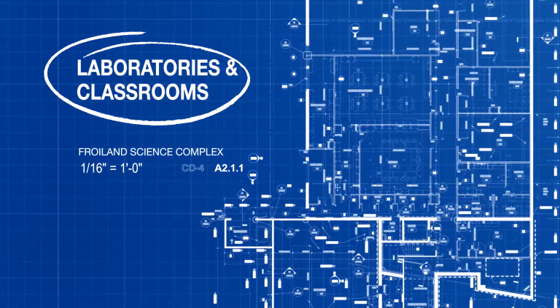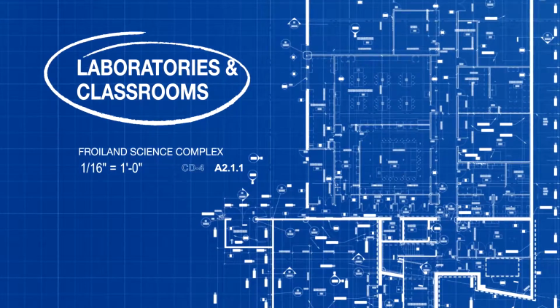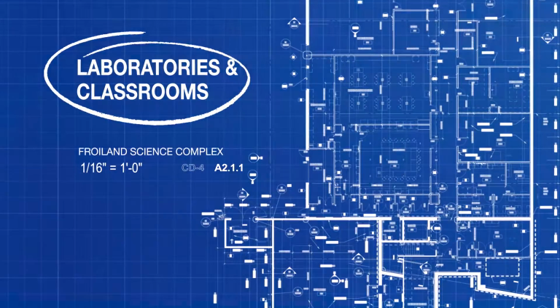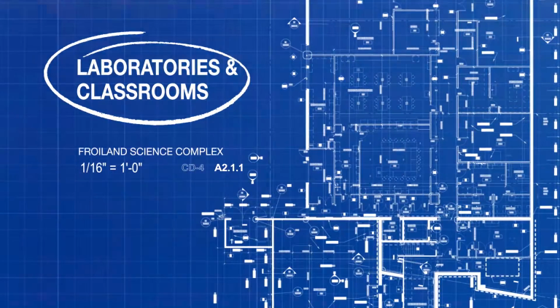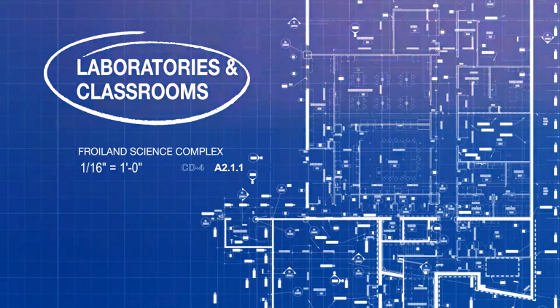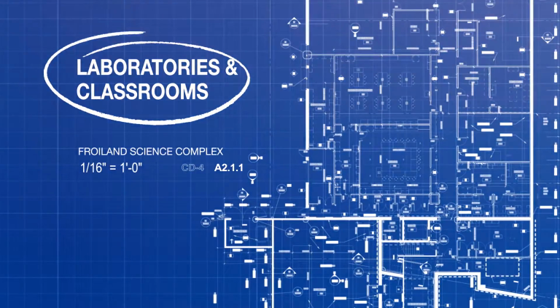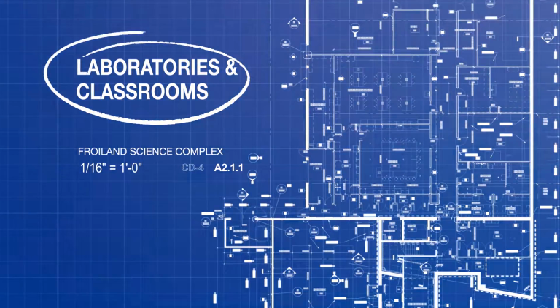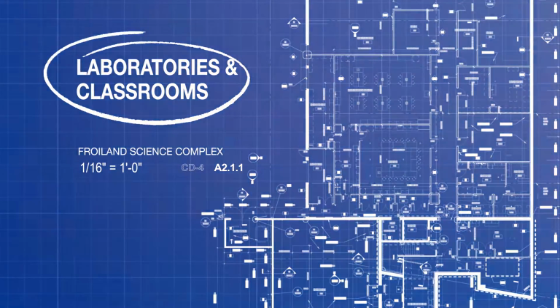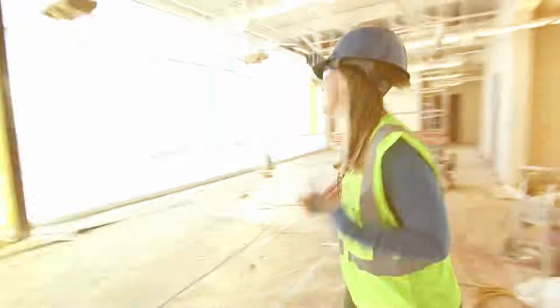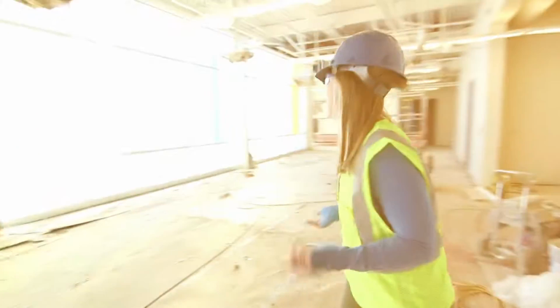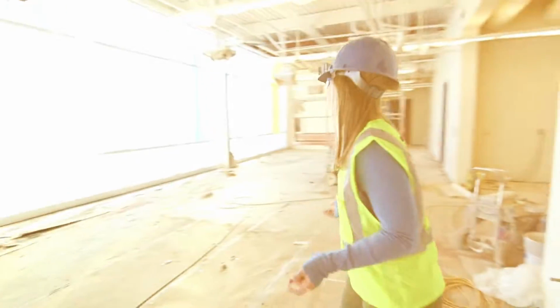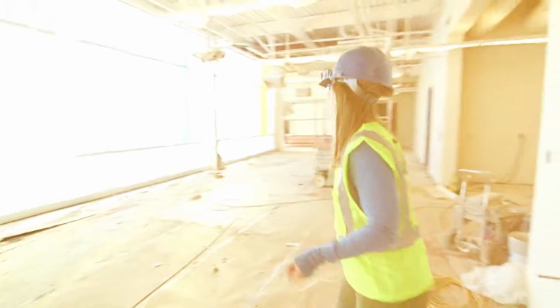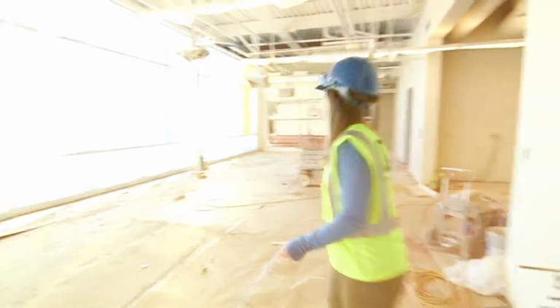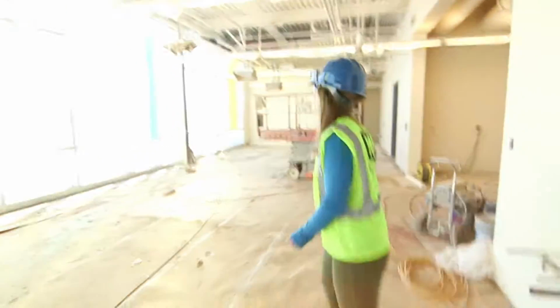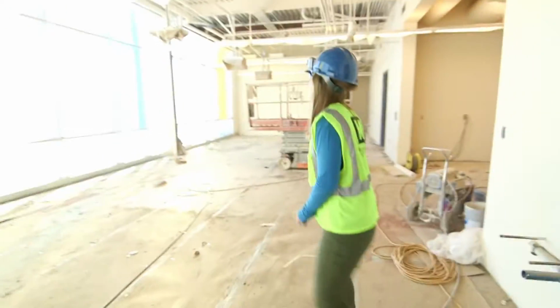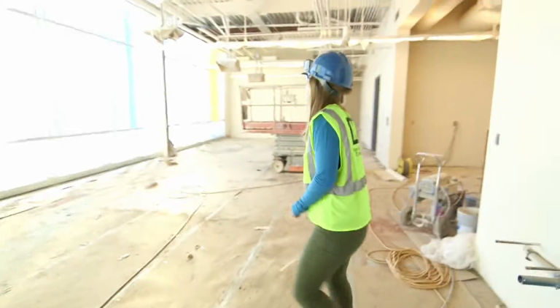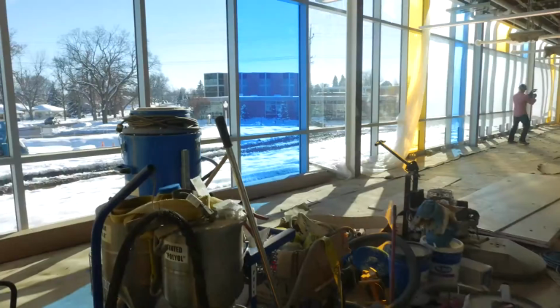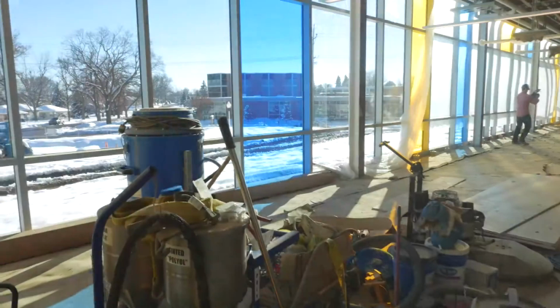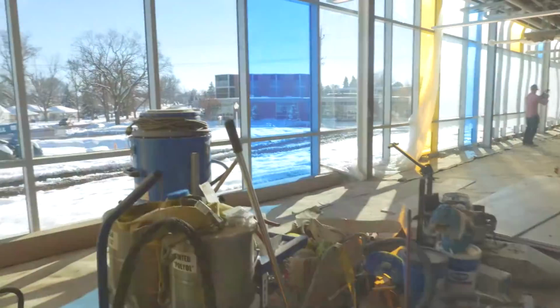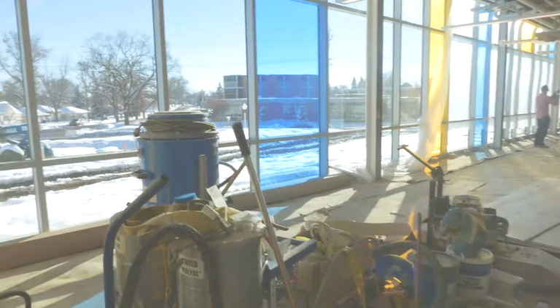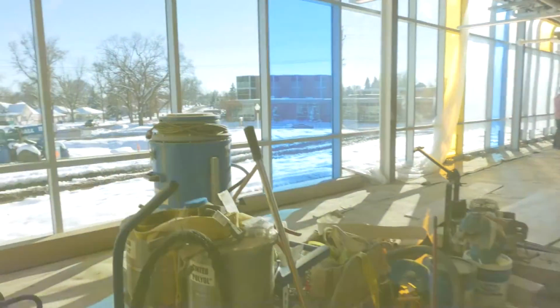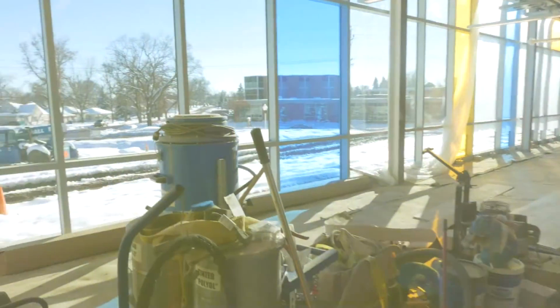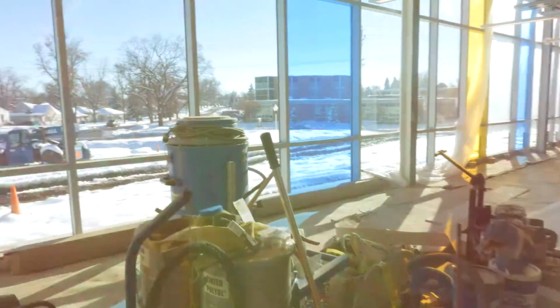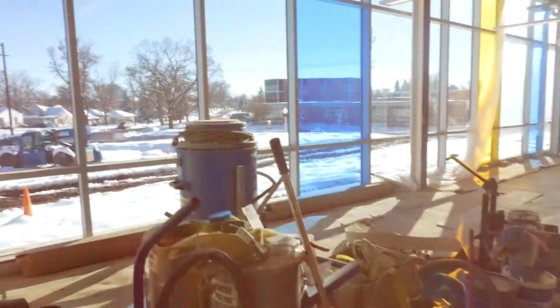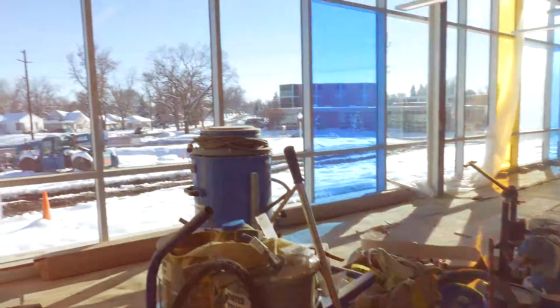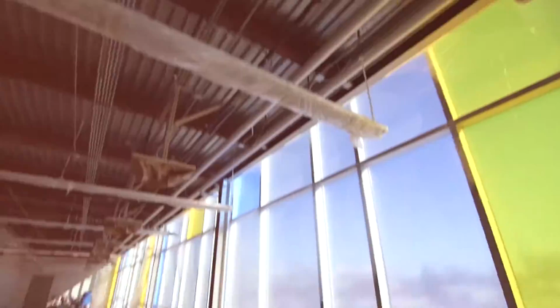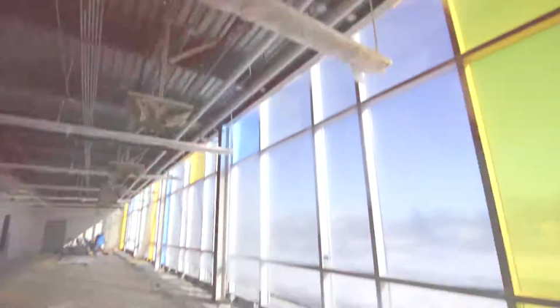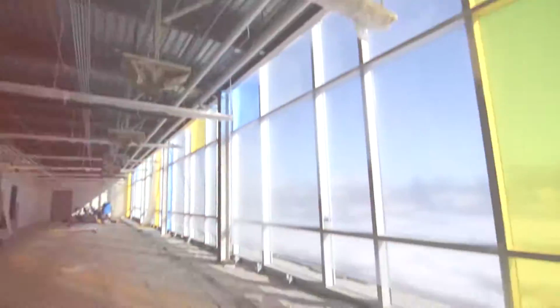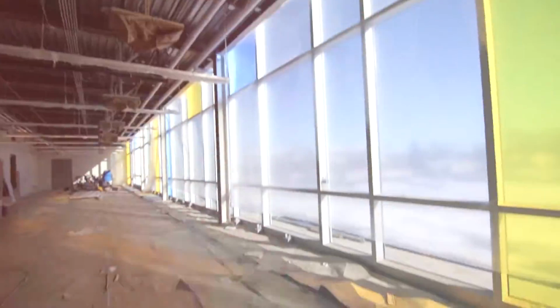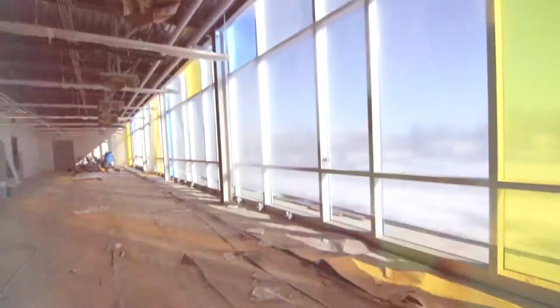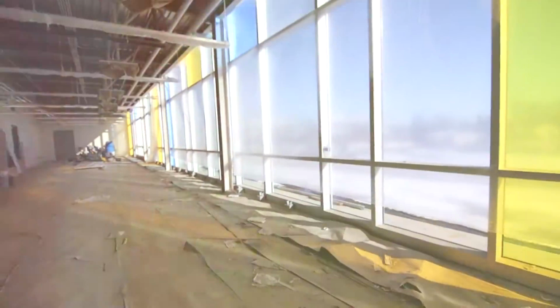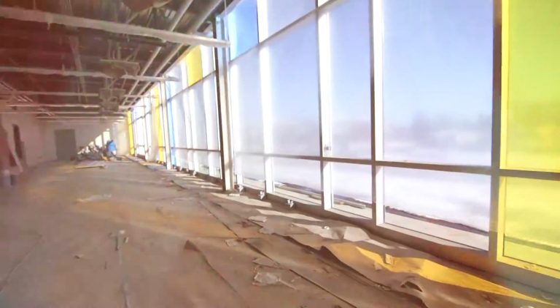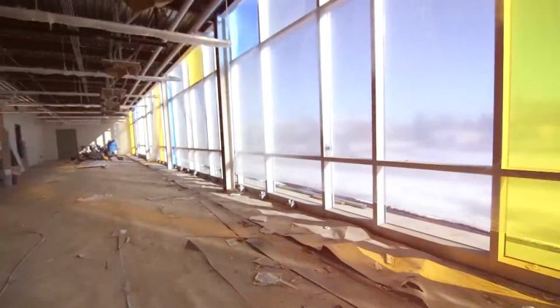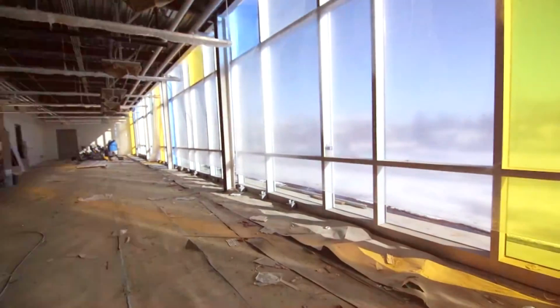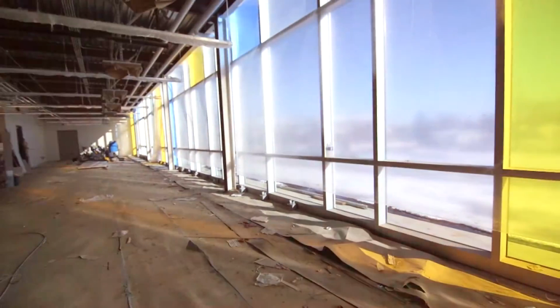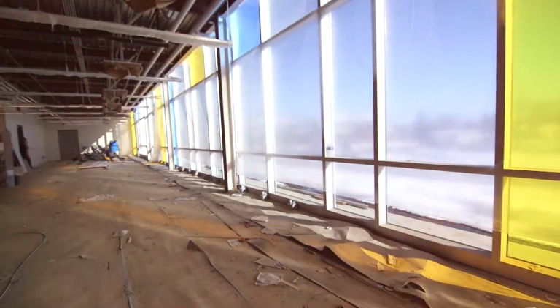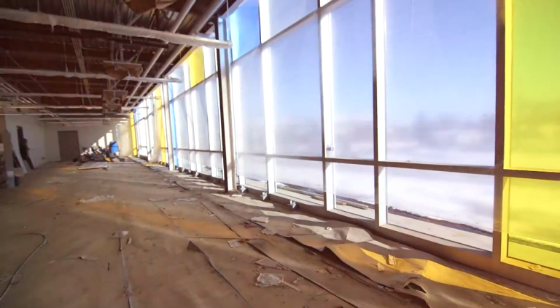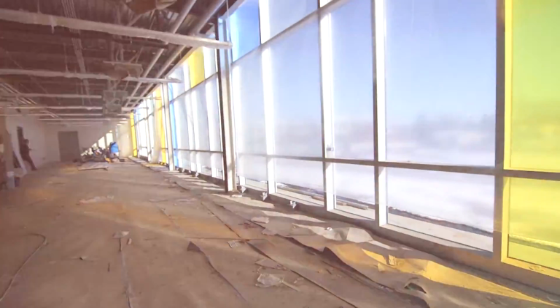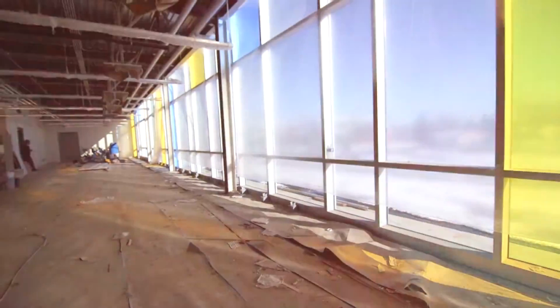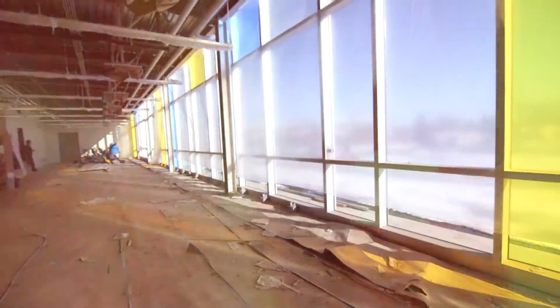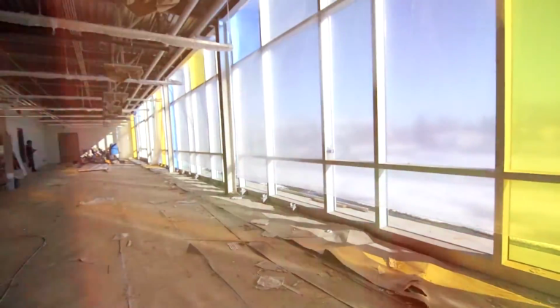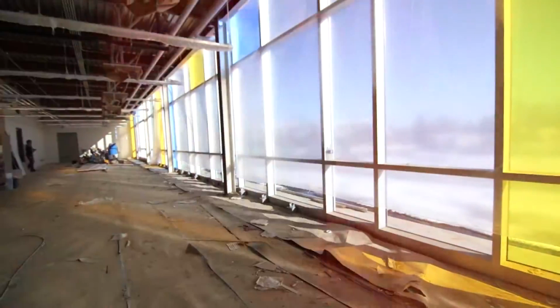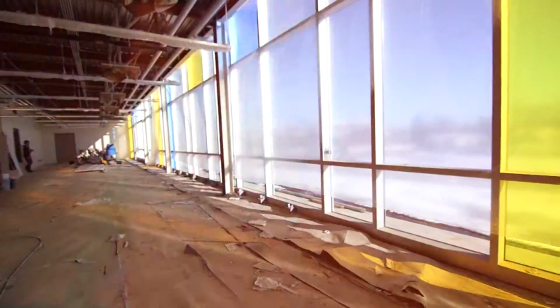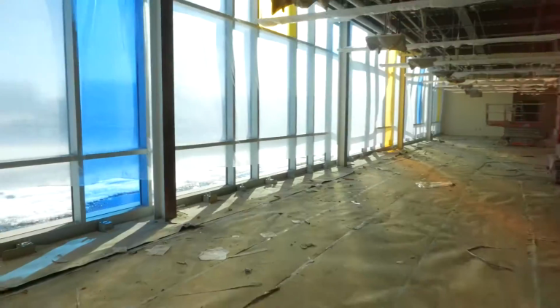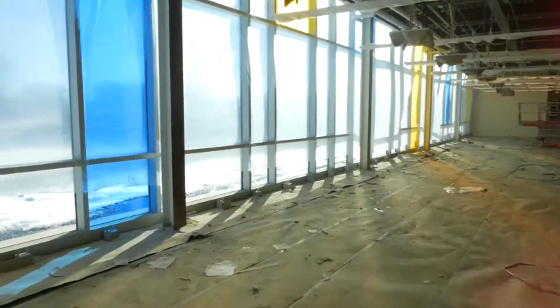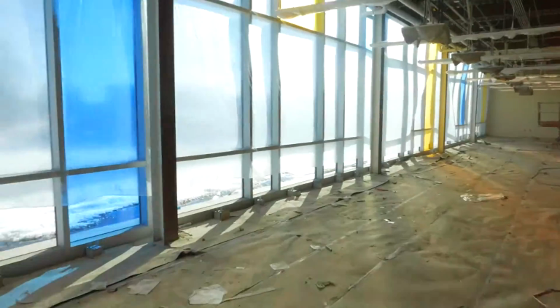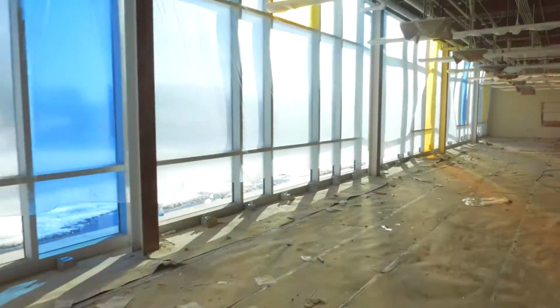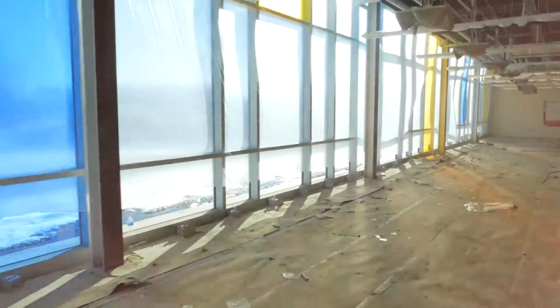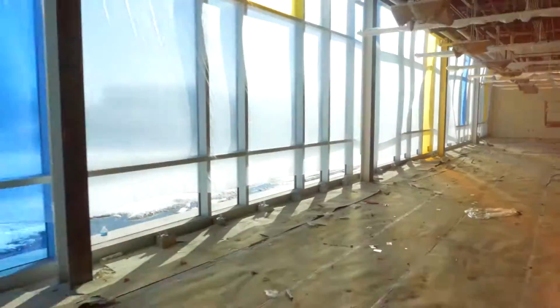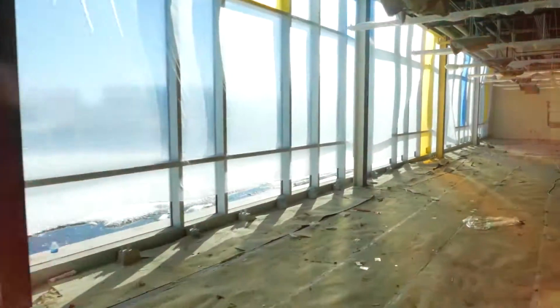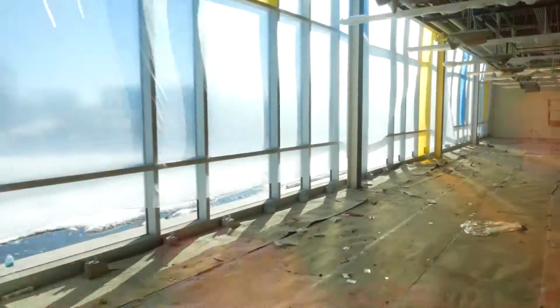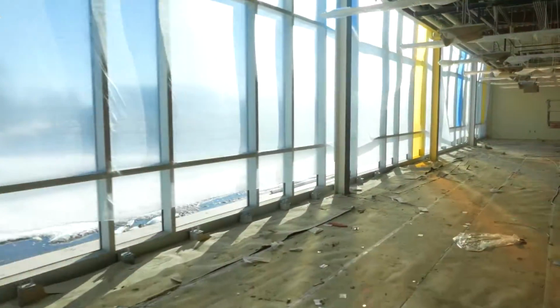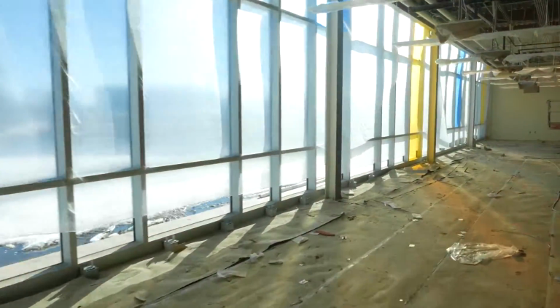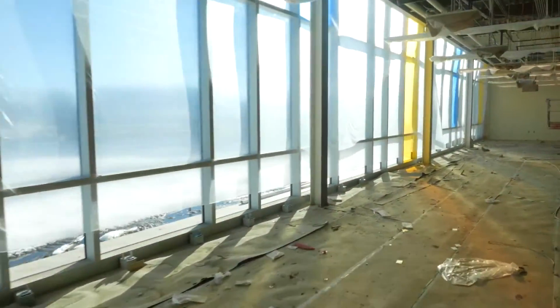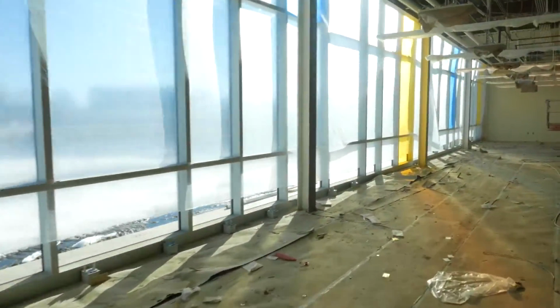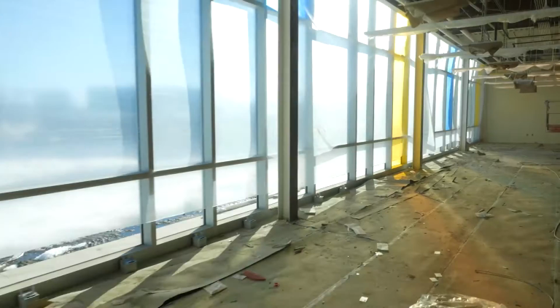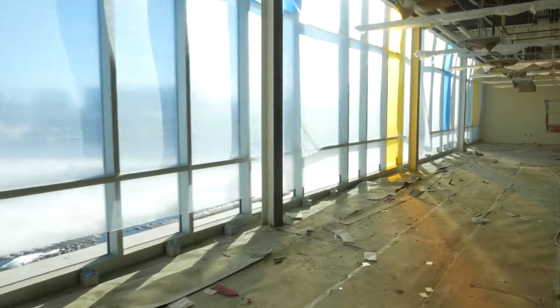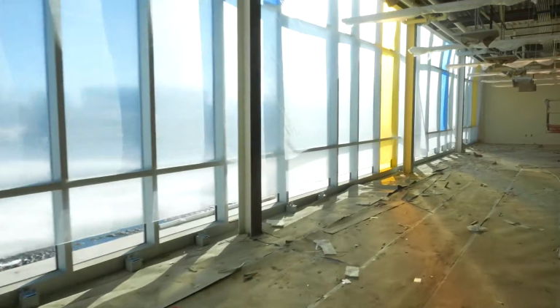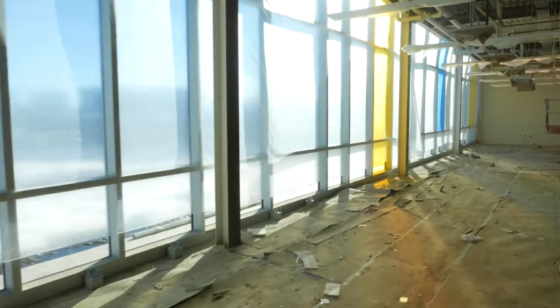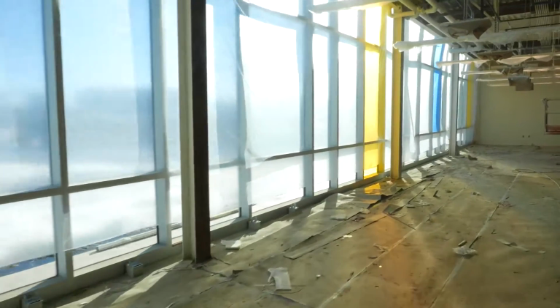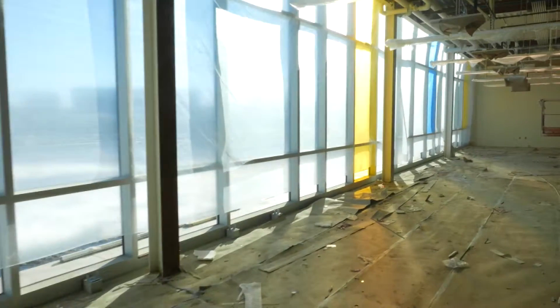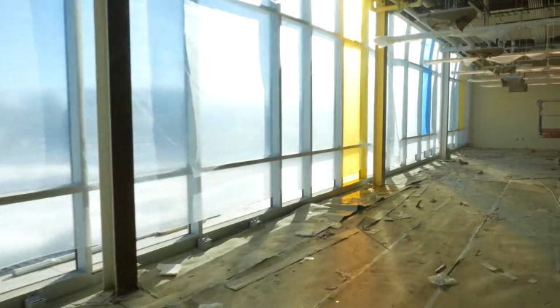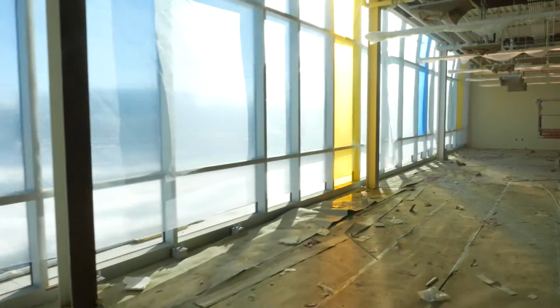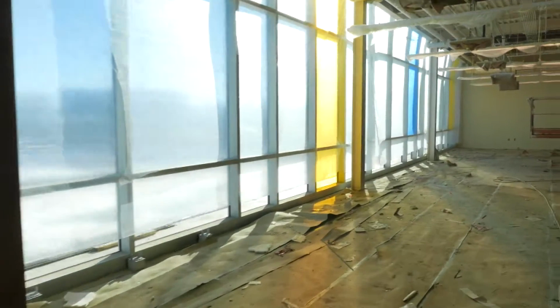This is my favorite part. This is going to be a place for exciting hands-on undergraduate research here at Augustana.